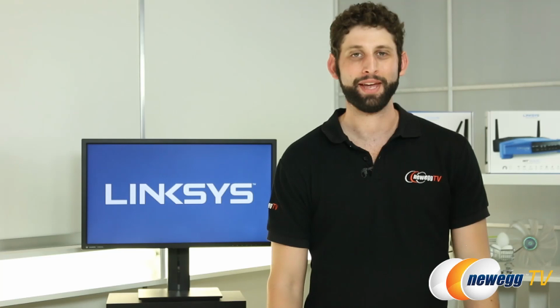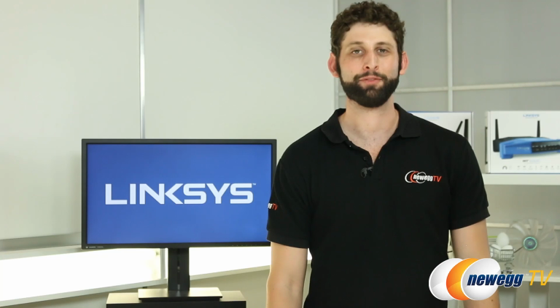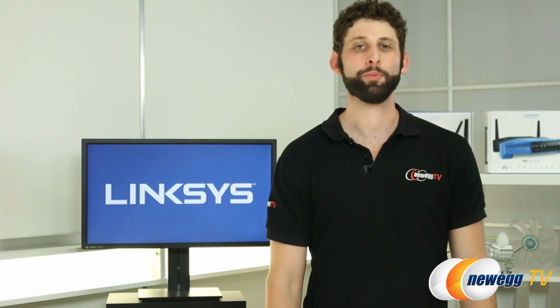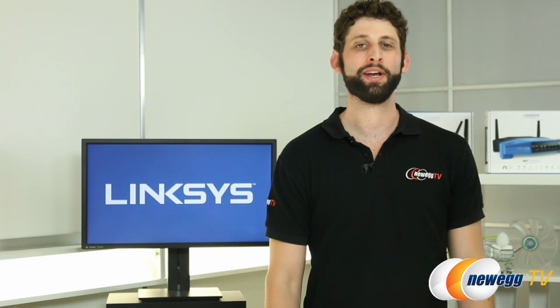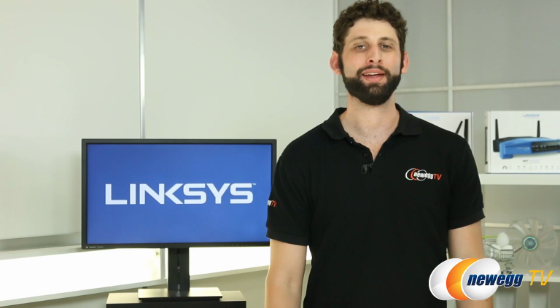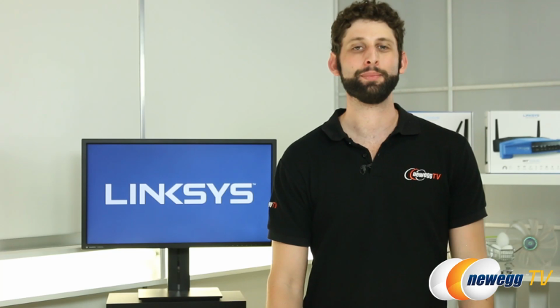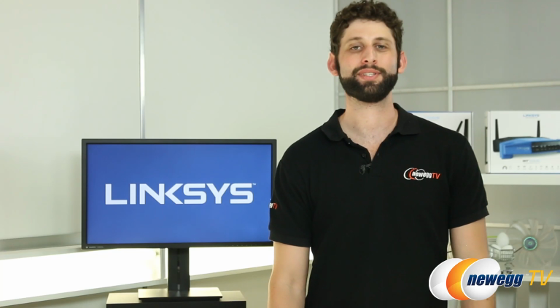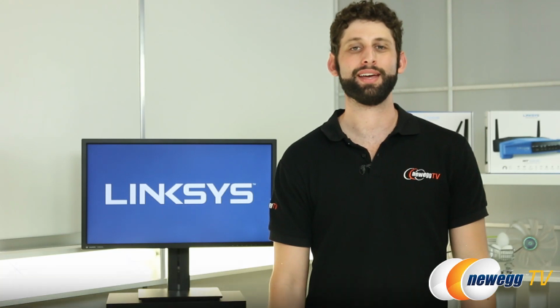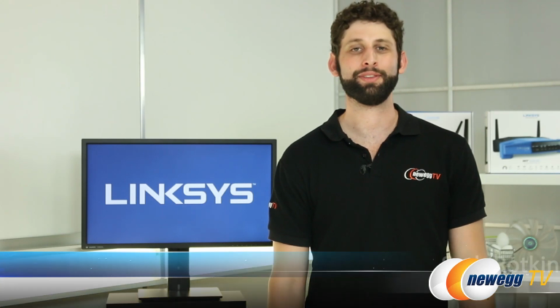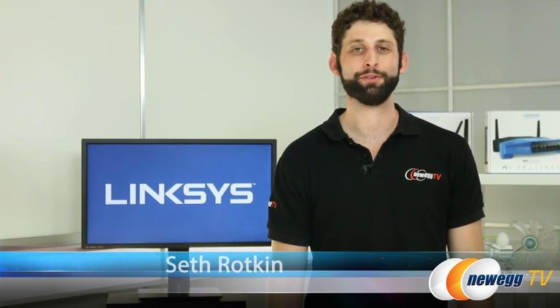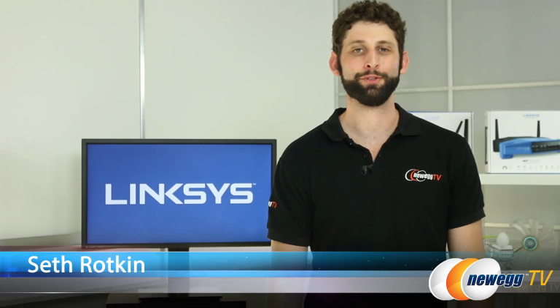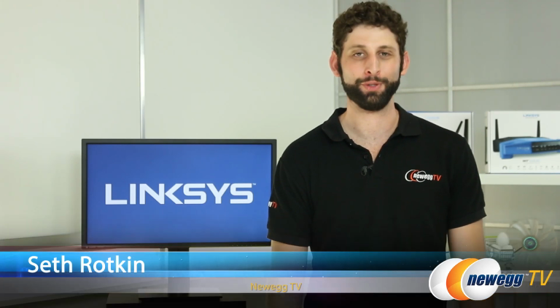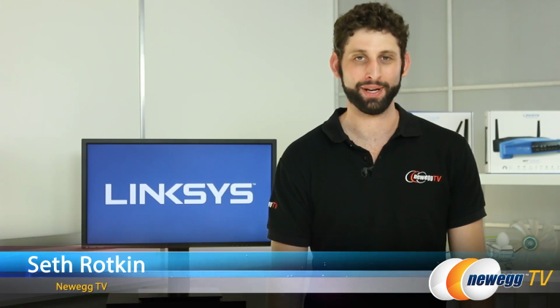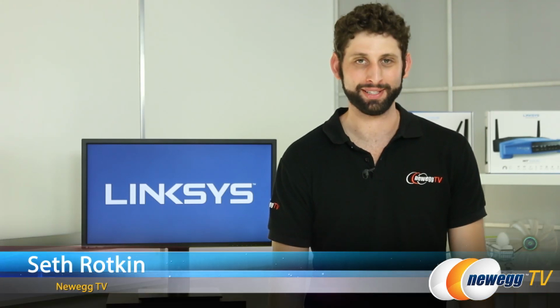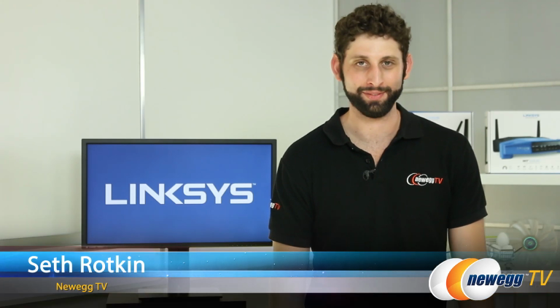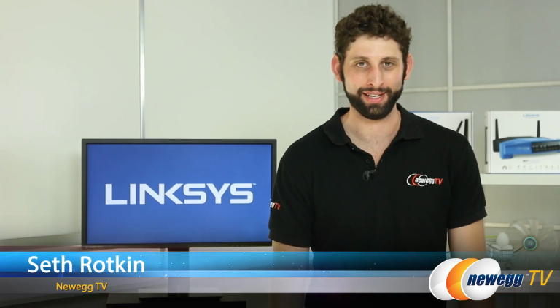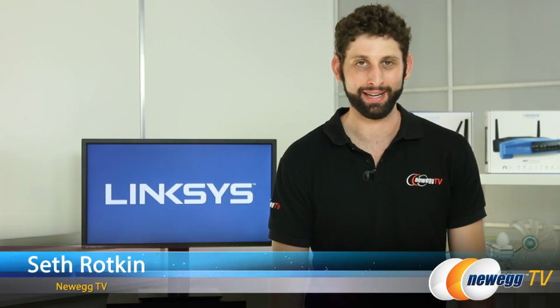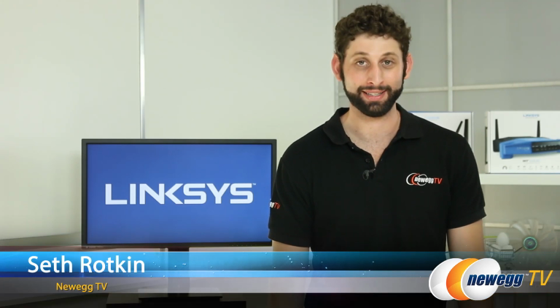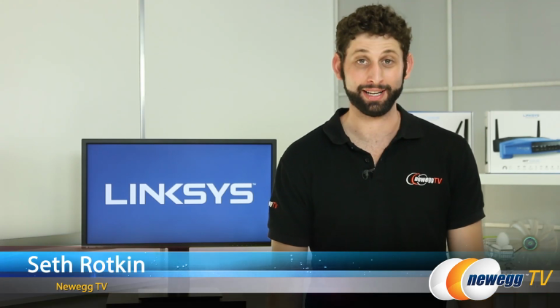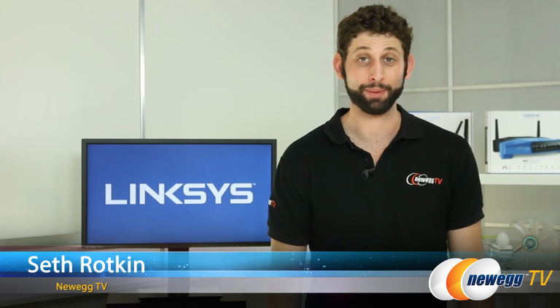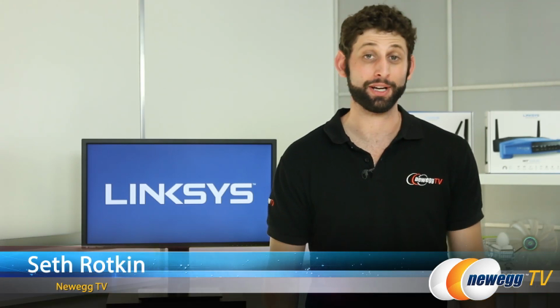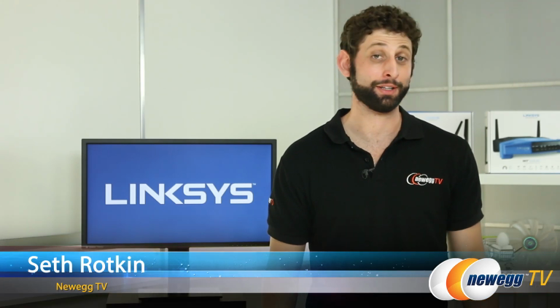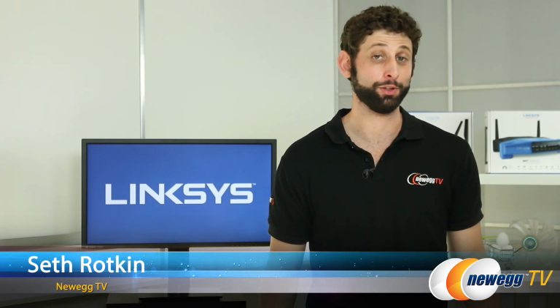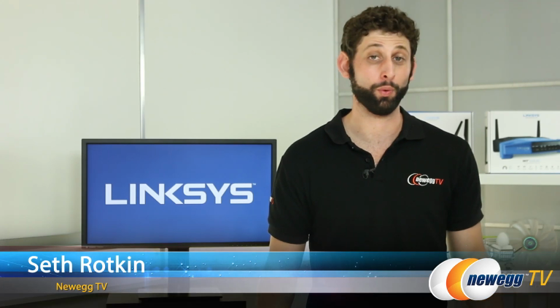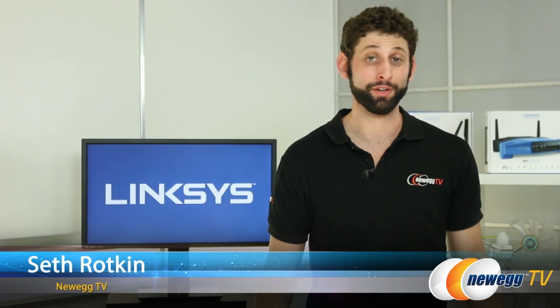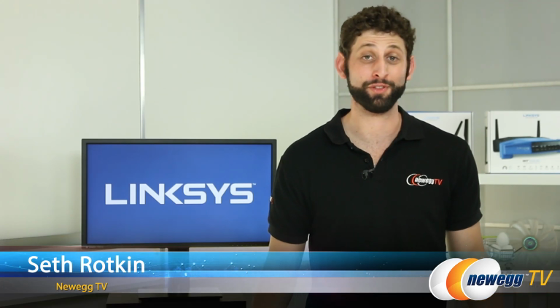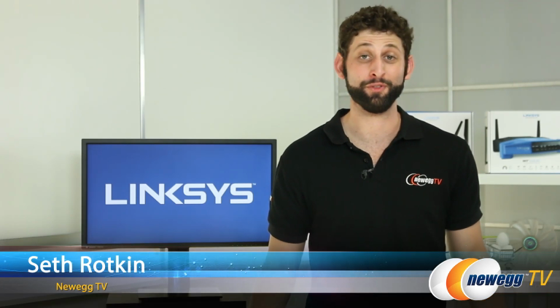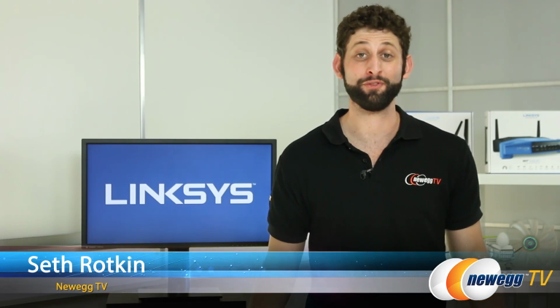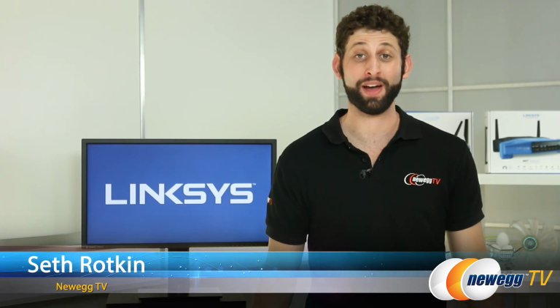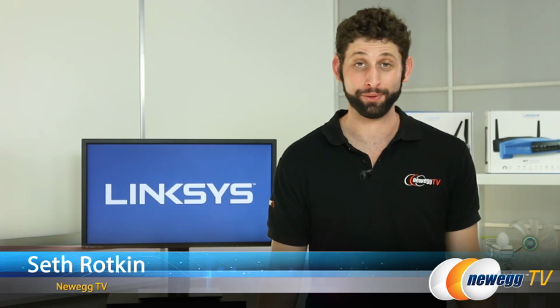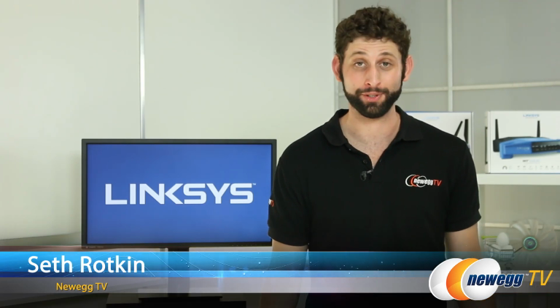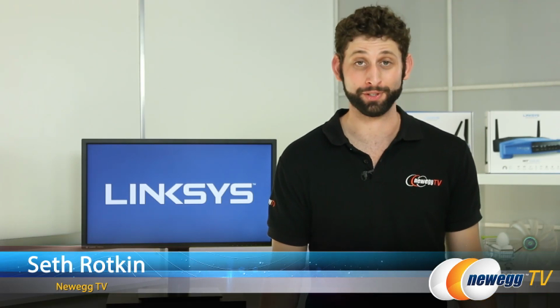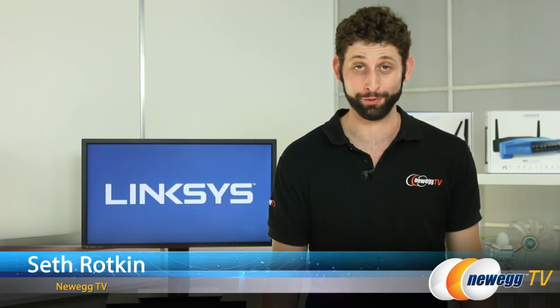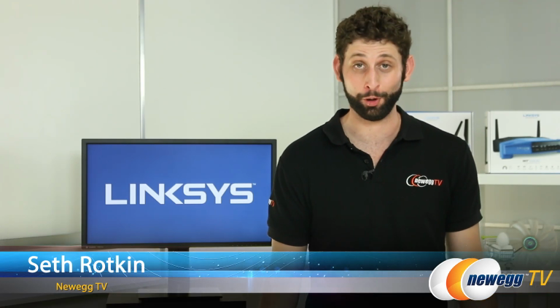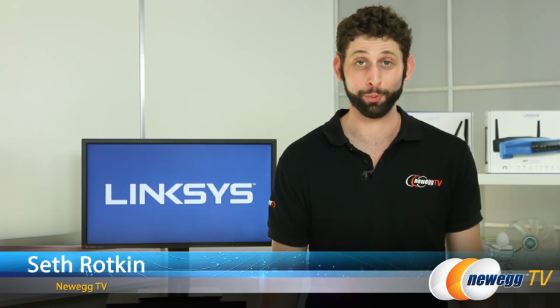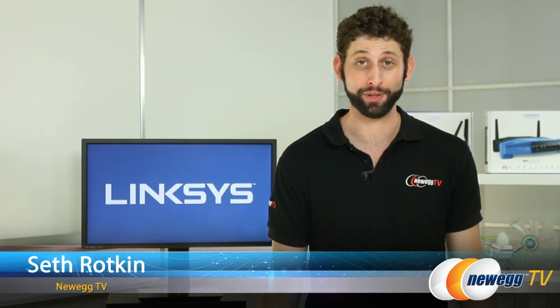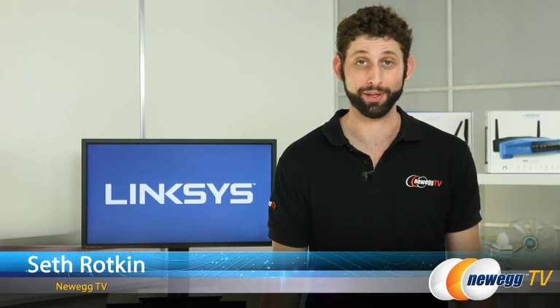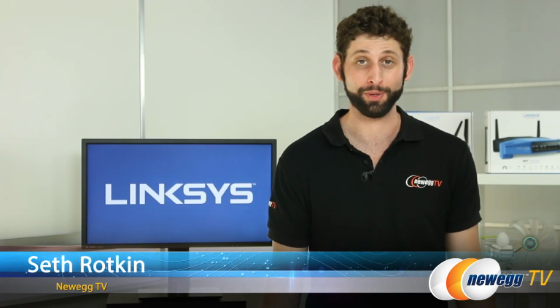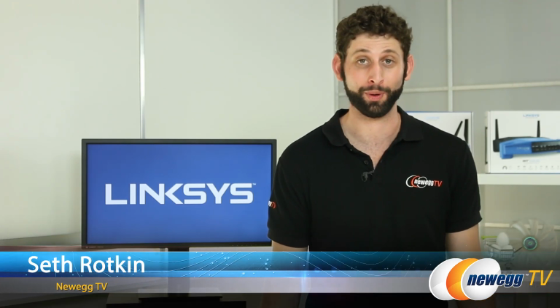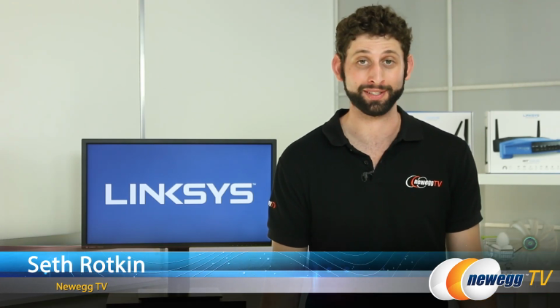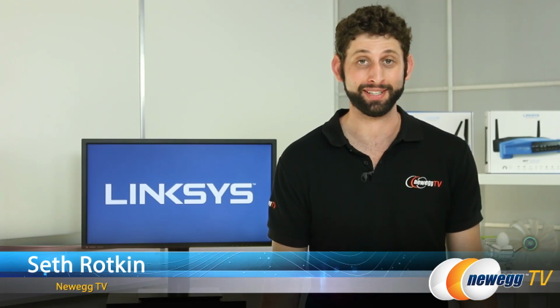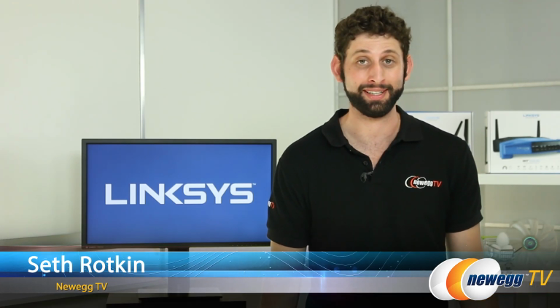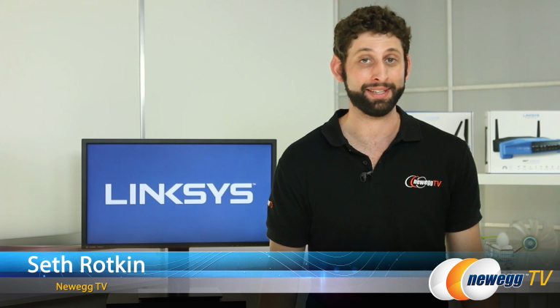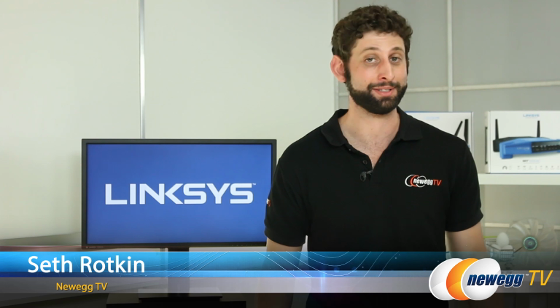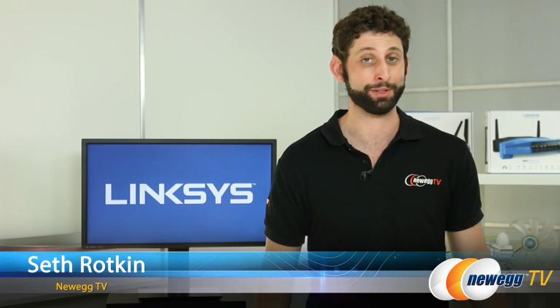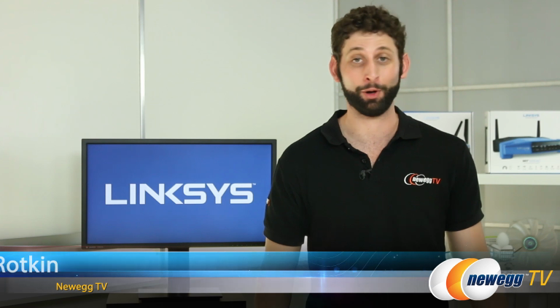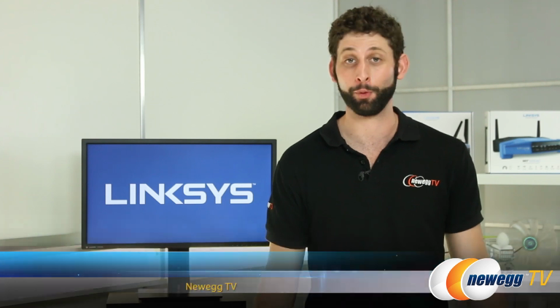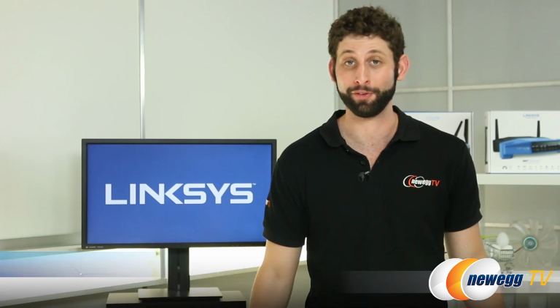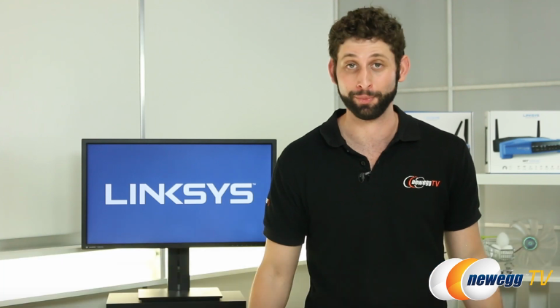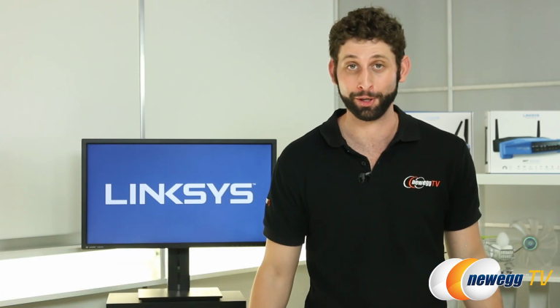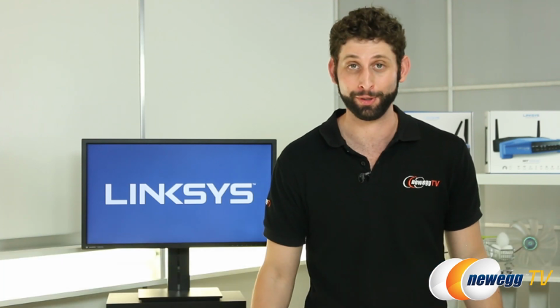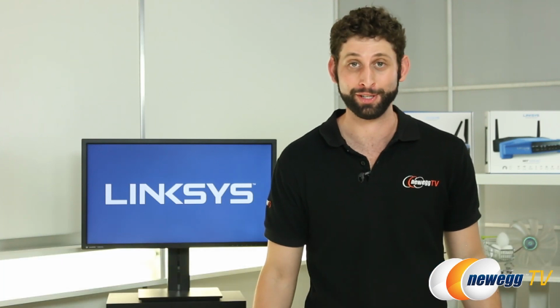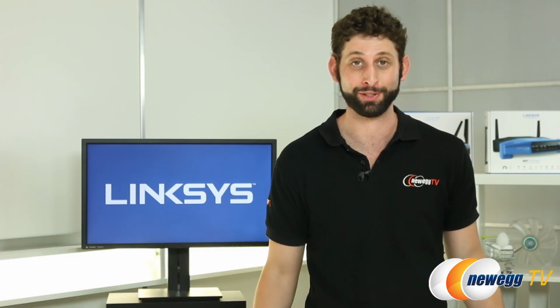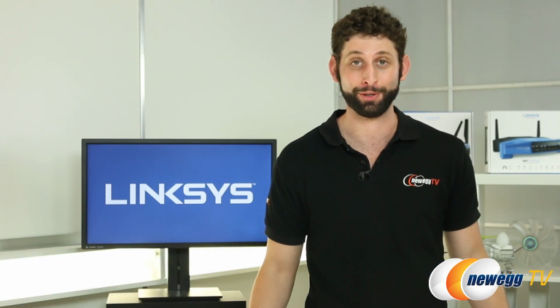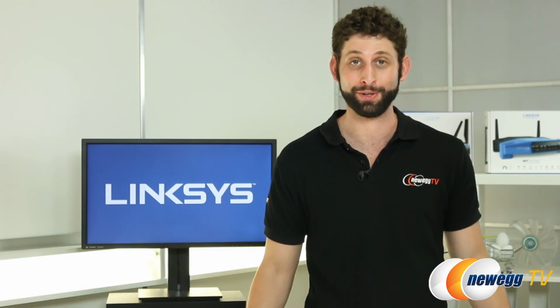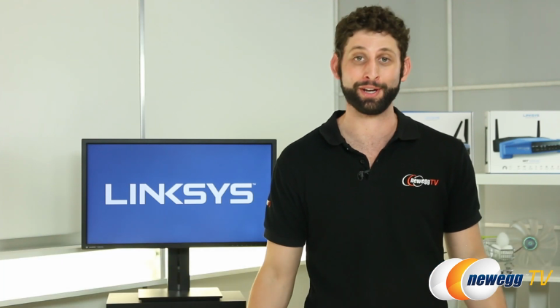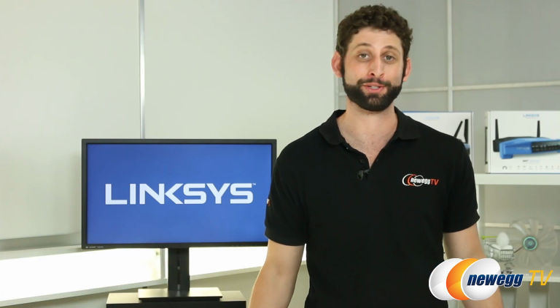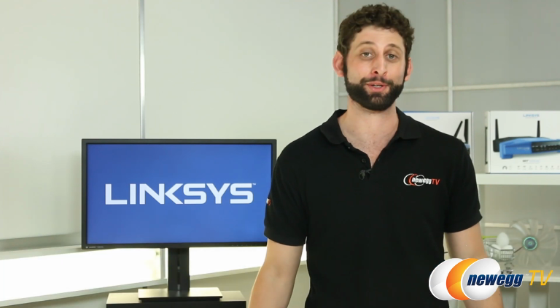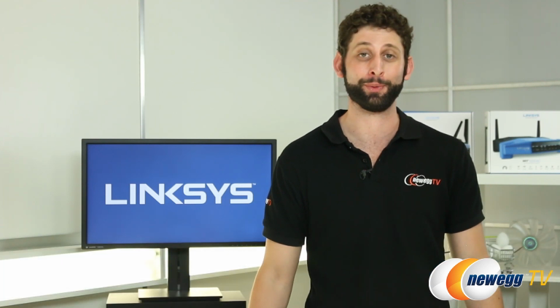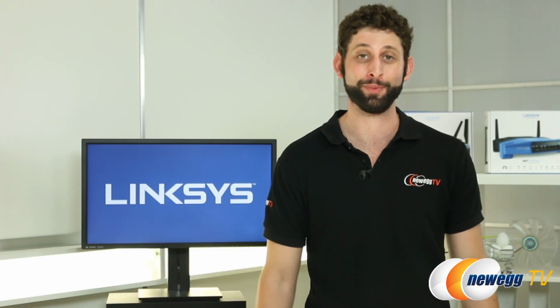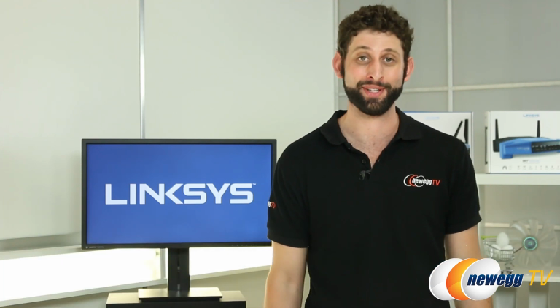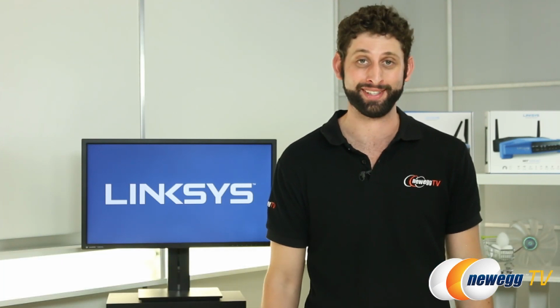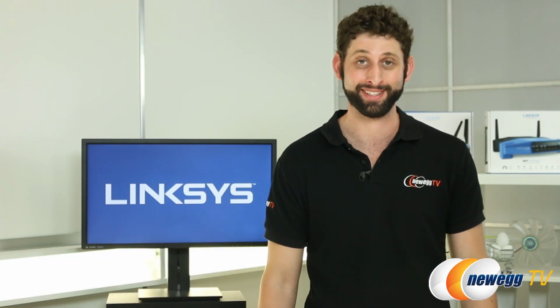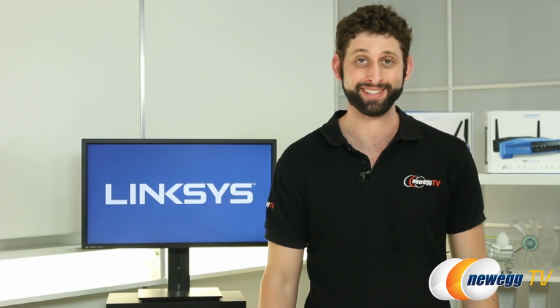Hey everybody, I'm Seth here for Newegg TV, and today I'm talking to one of the founders of OpenWRT. He's in all the way from Hungary, so you guys aren't going to want to miss this.